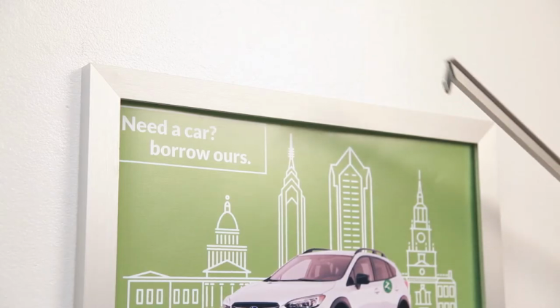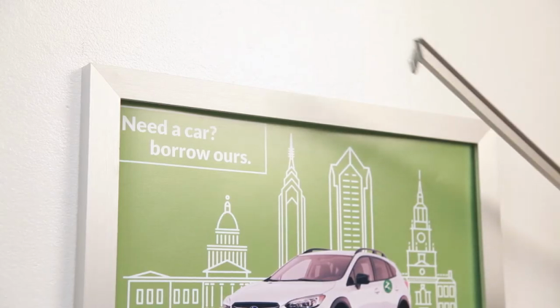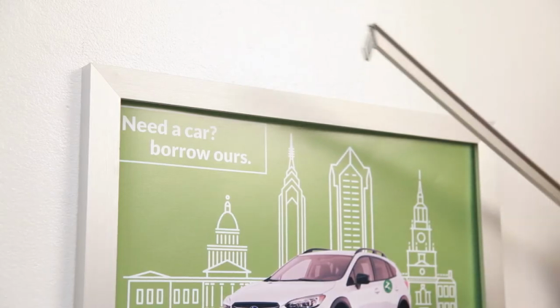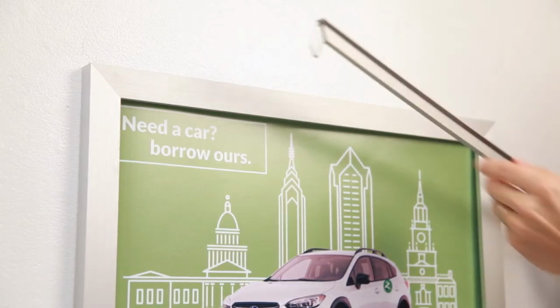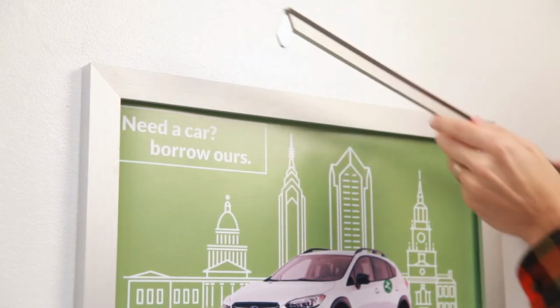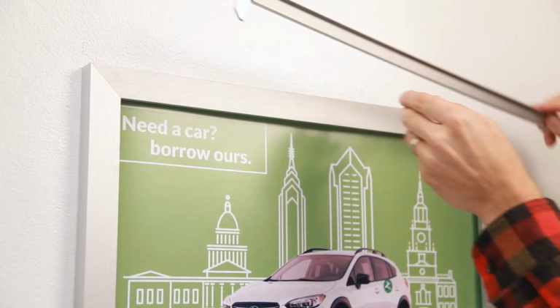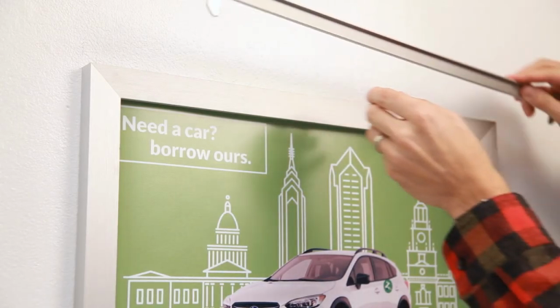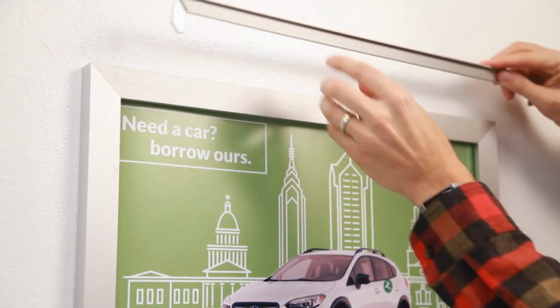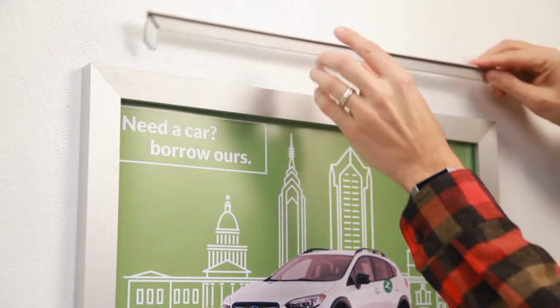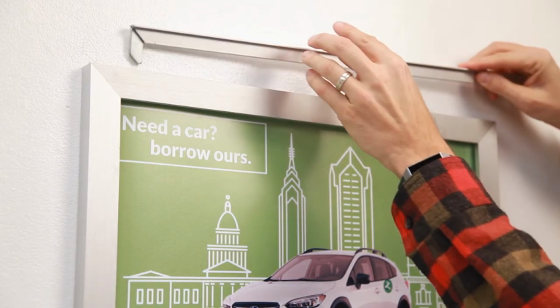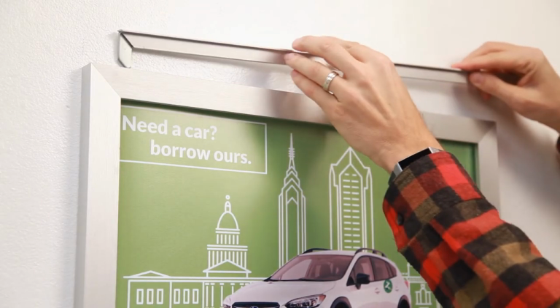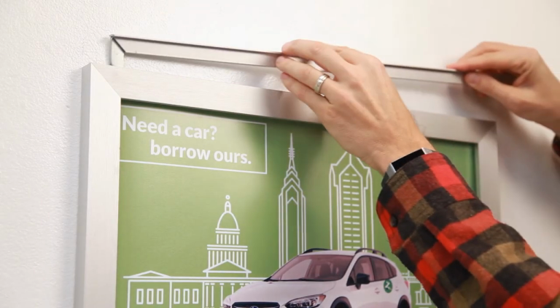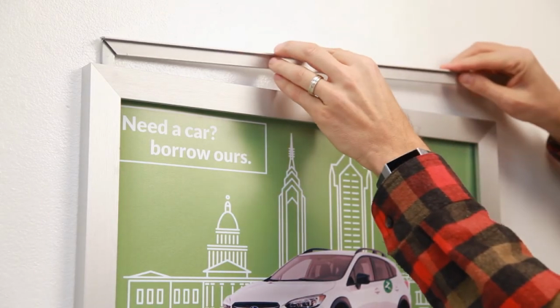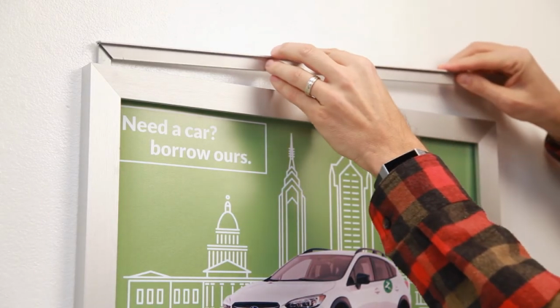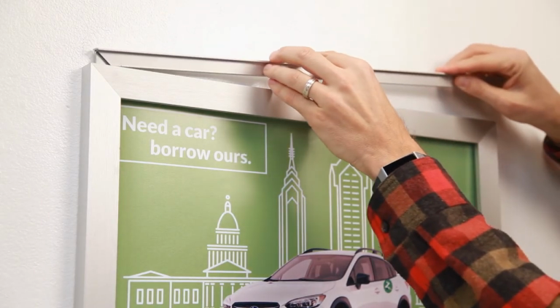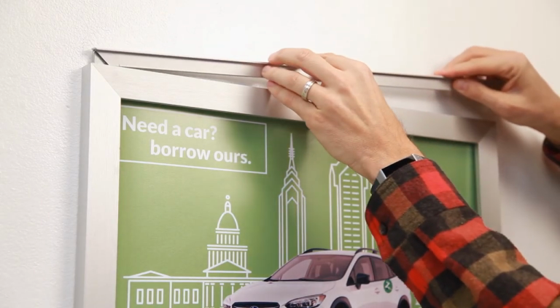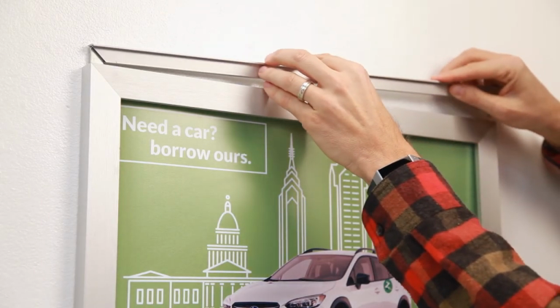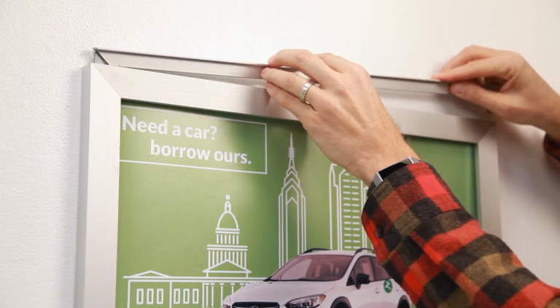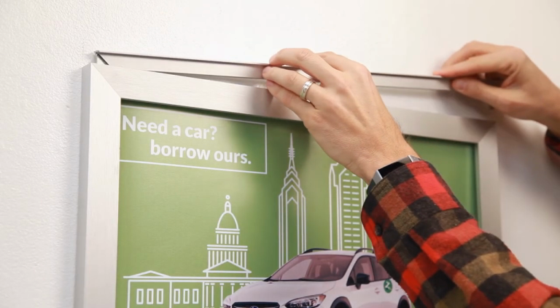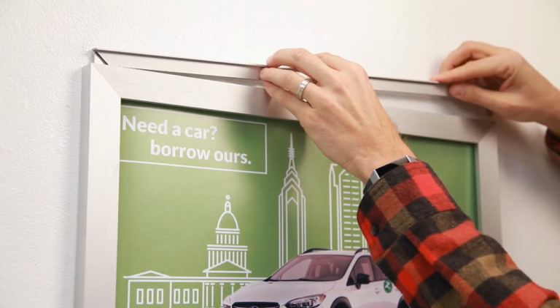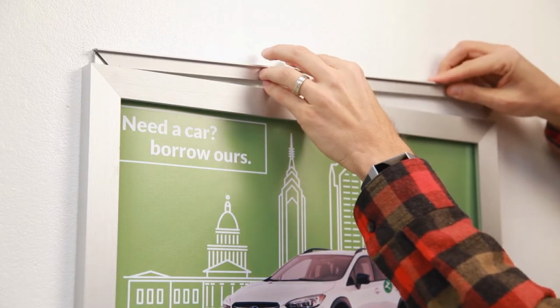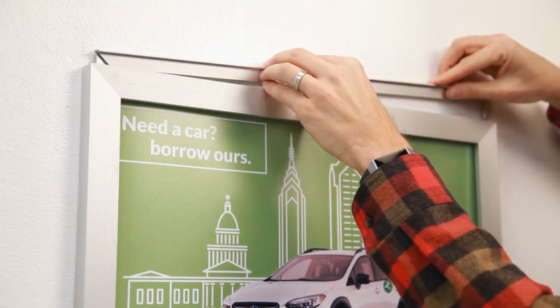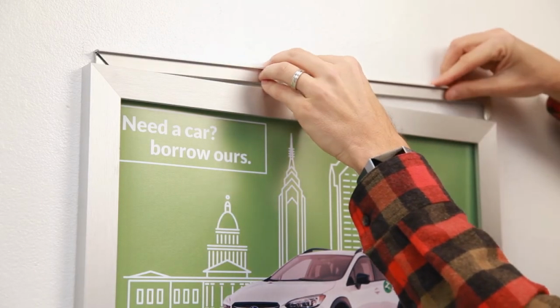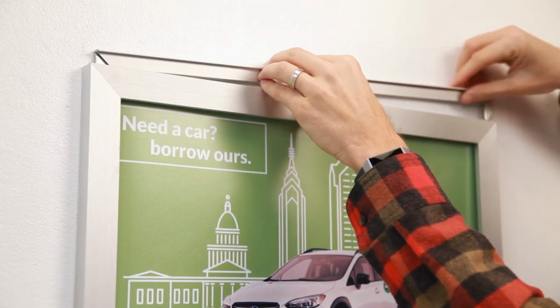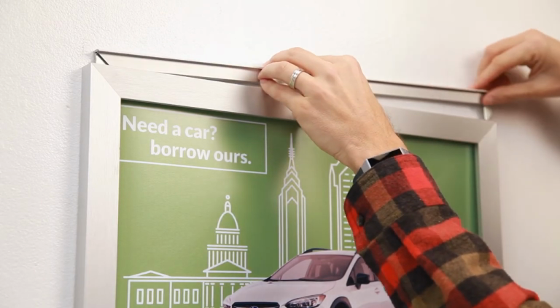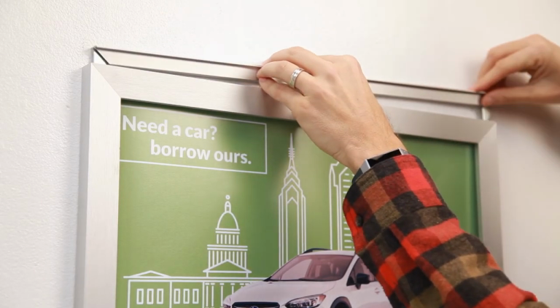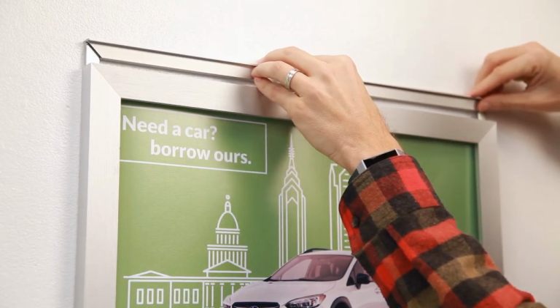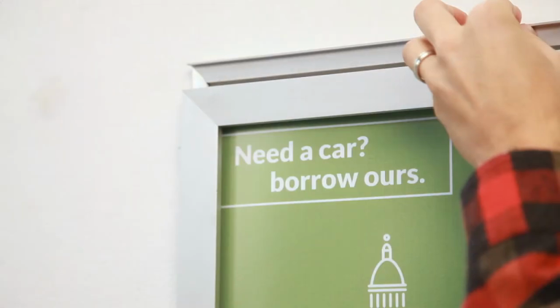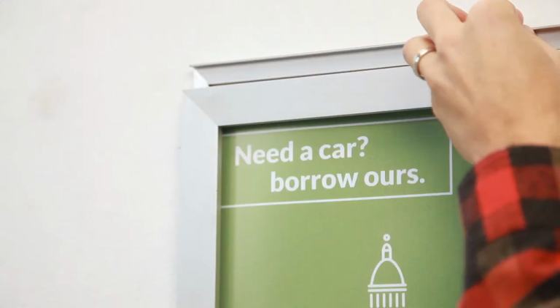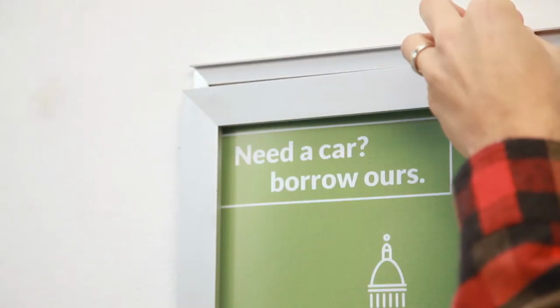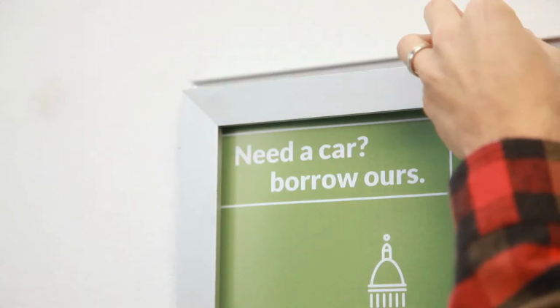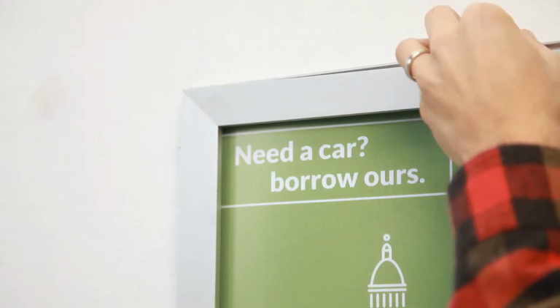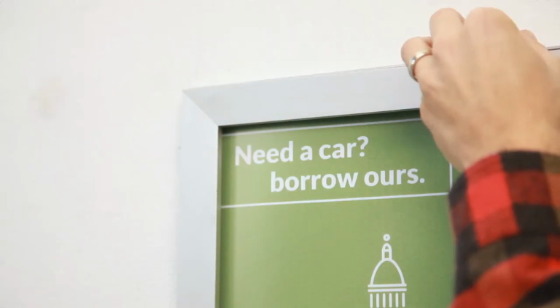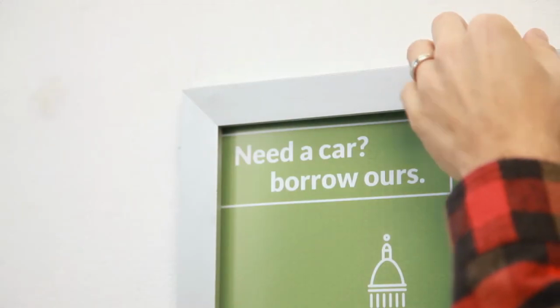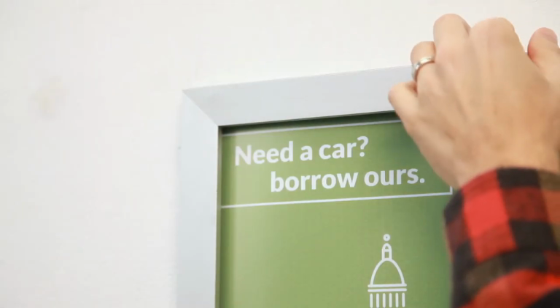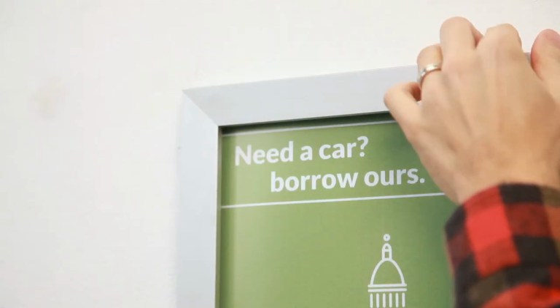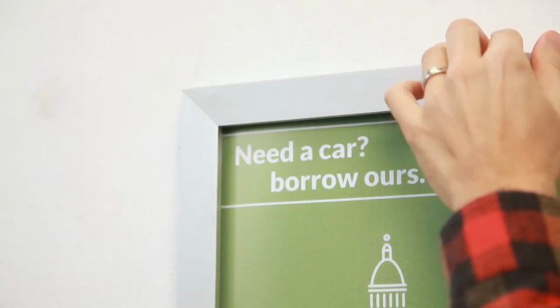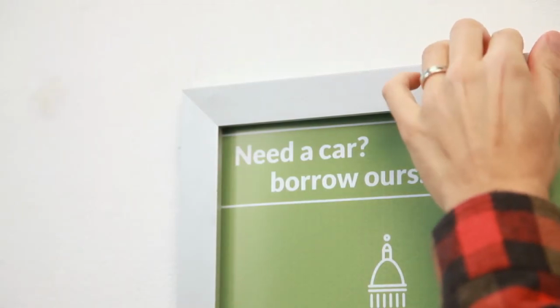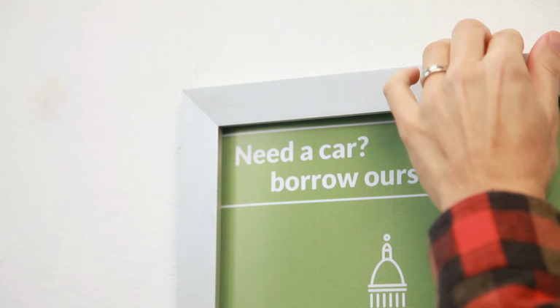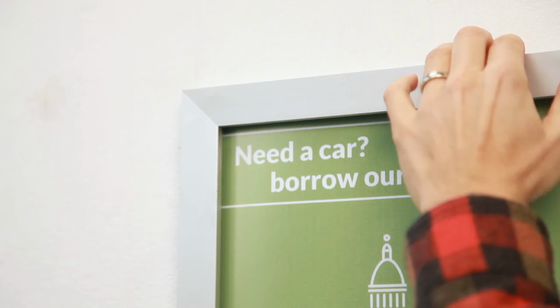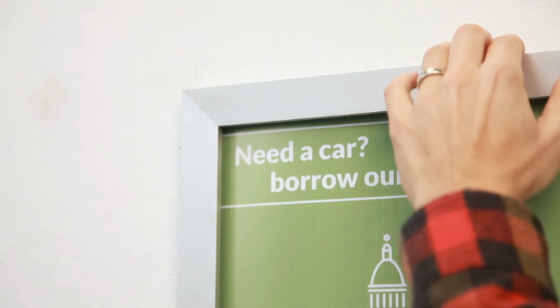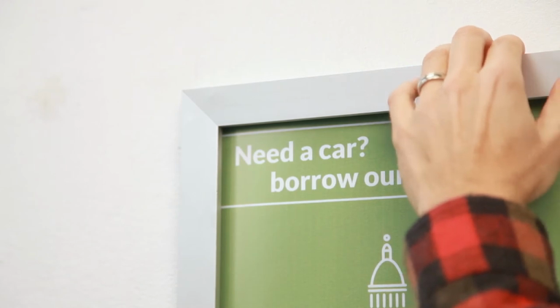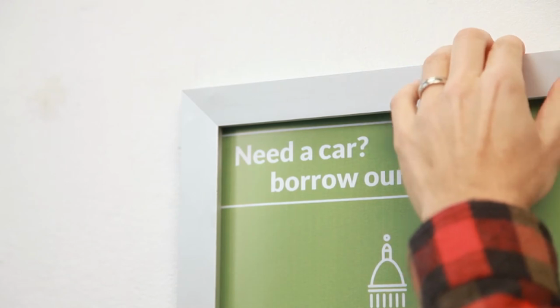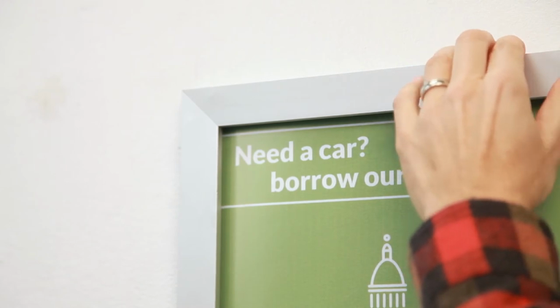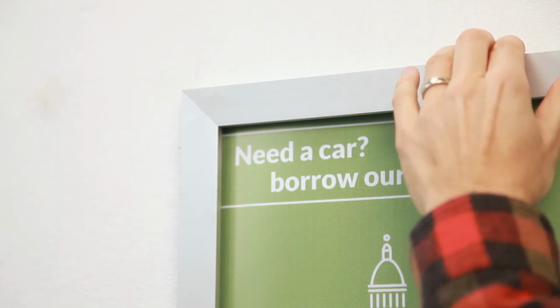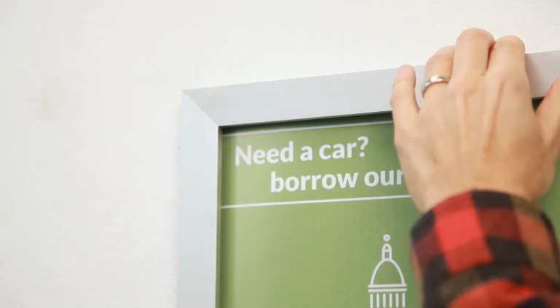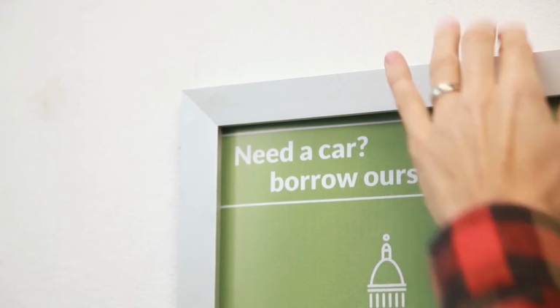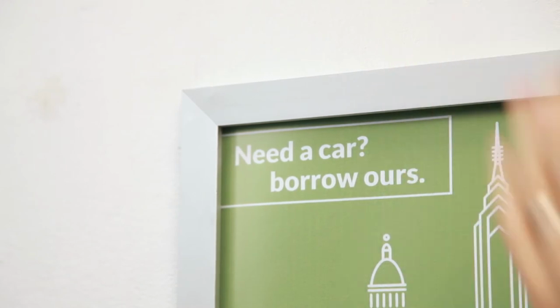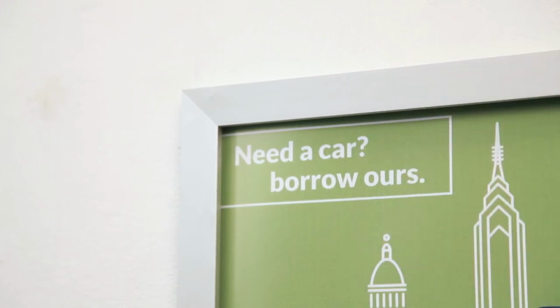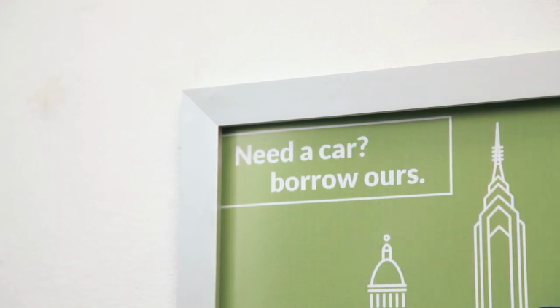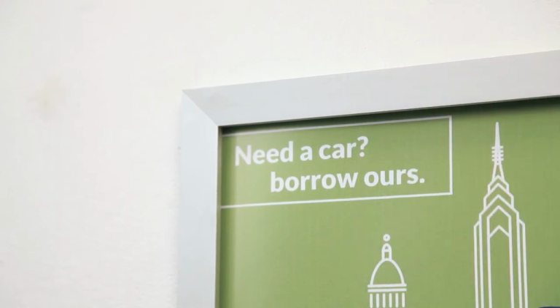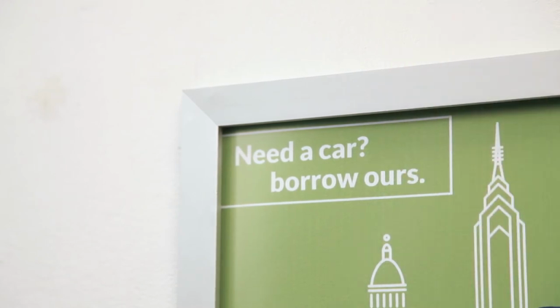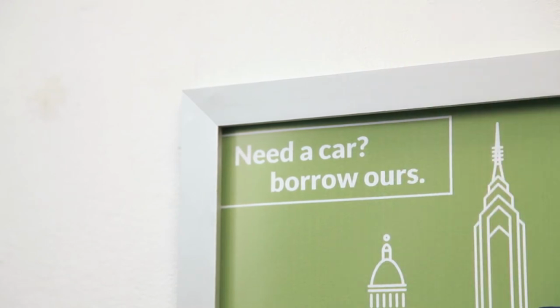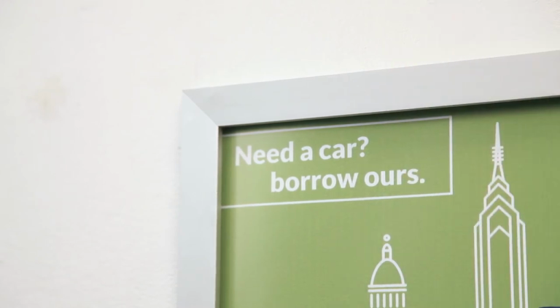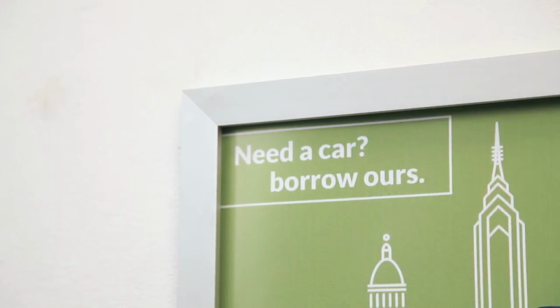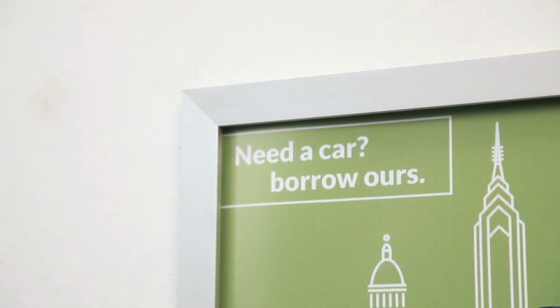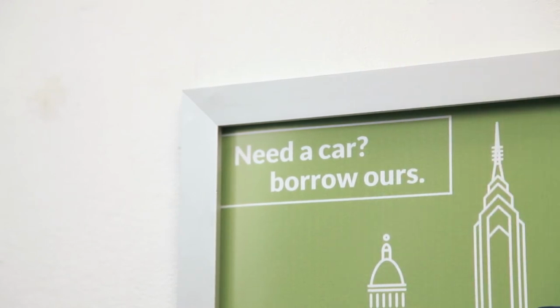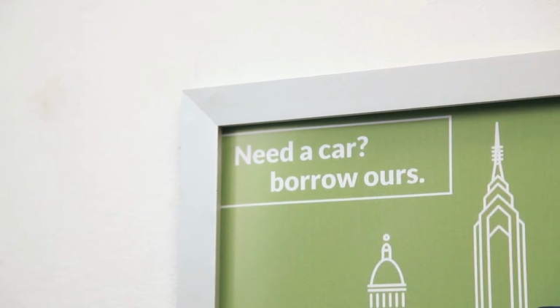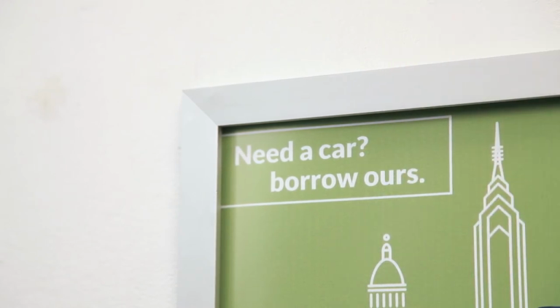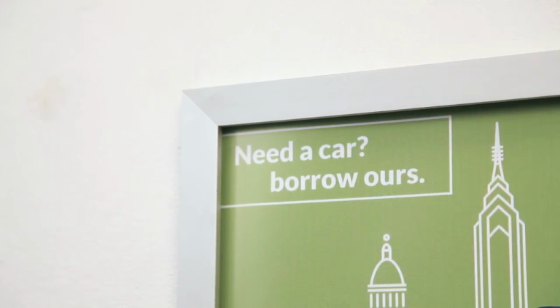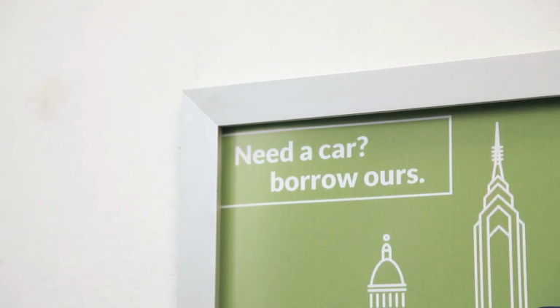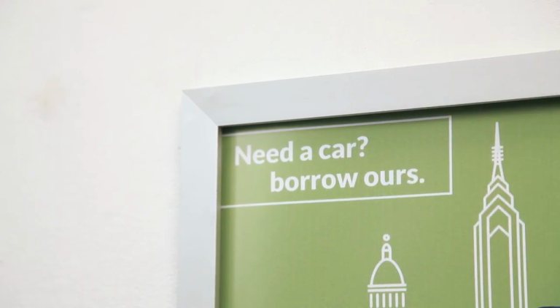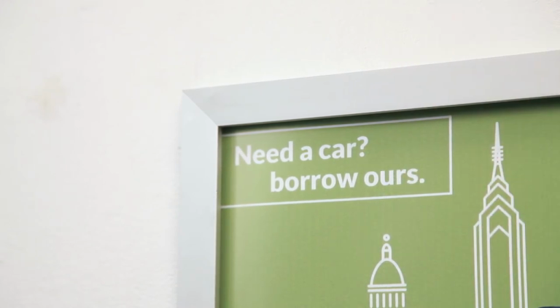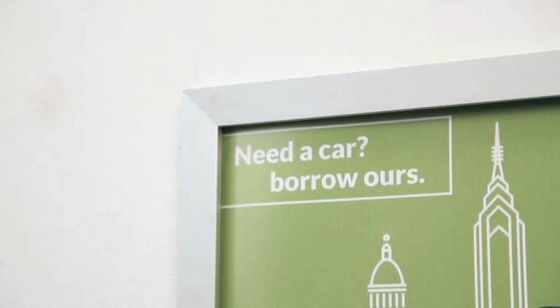Place the cap into the frame's open slot. This will conceal the opening and also prevent any dust and debris from entering into the frame.